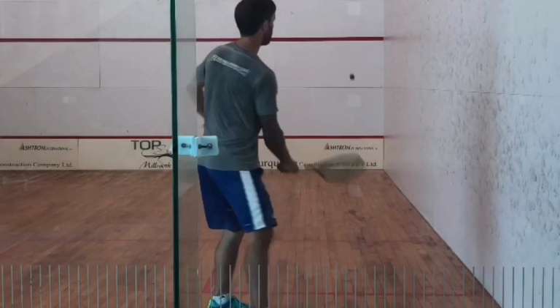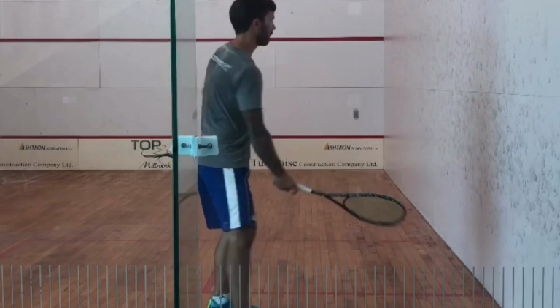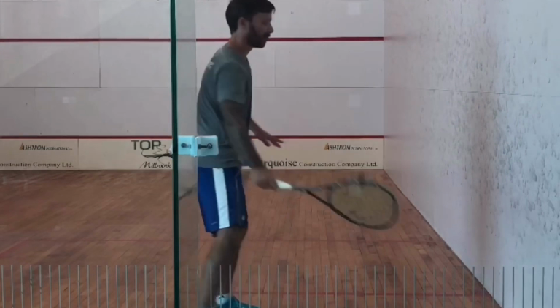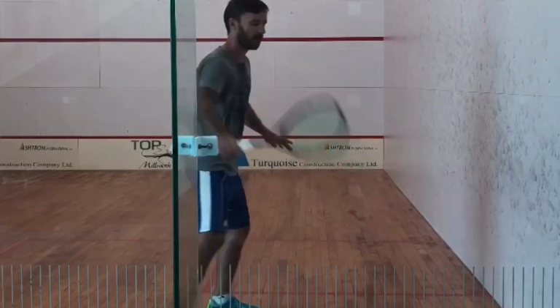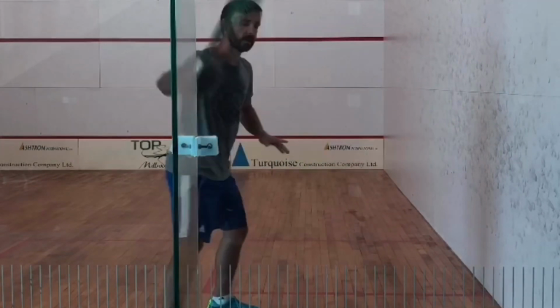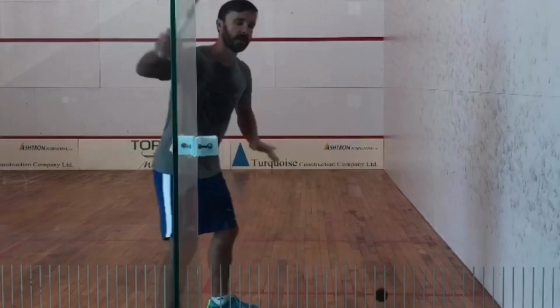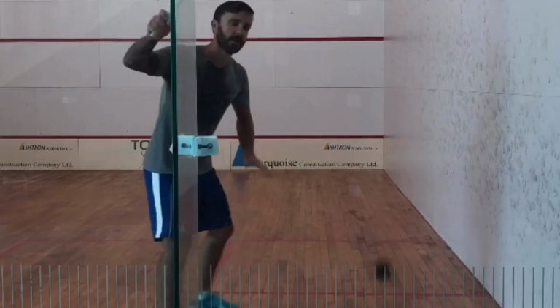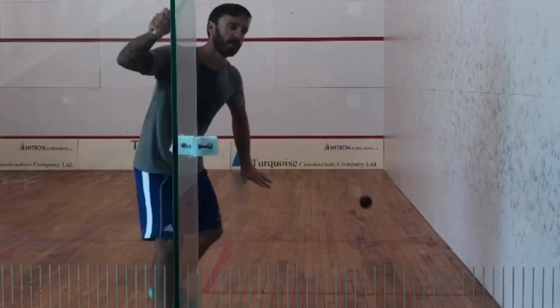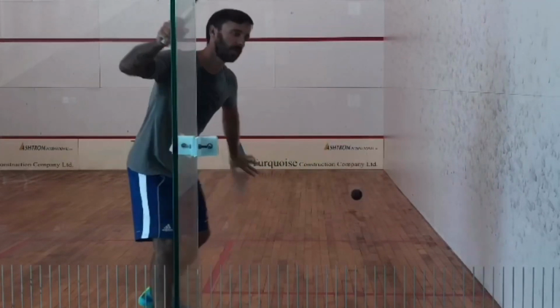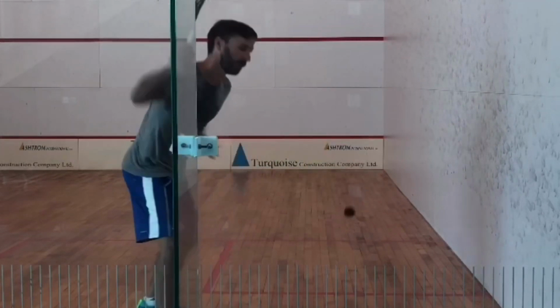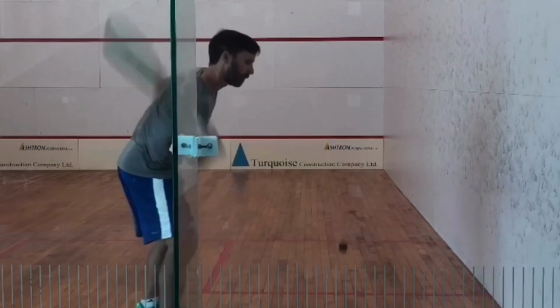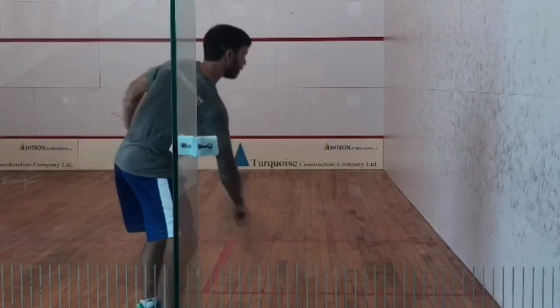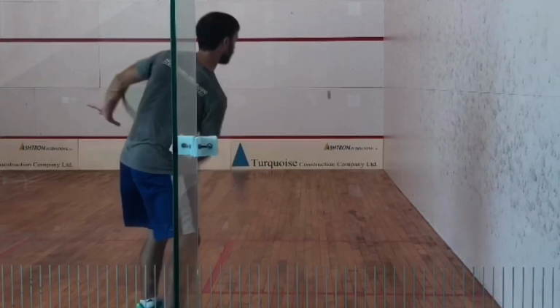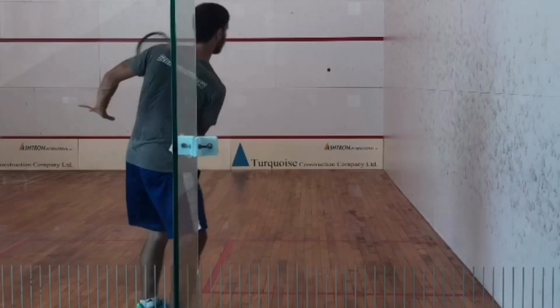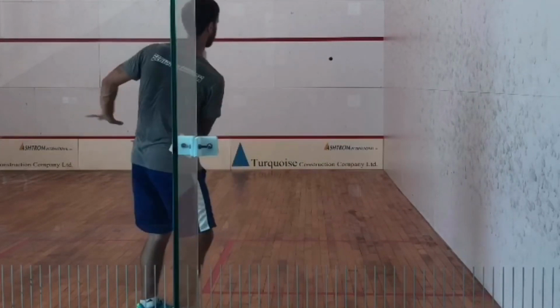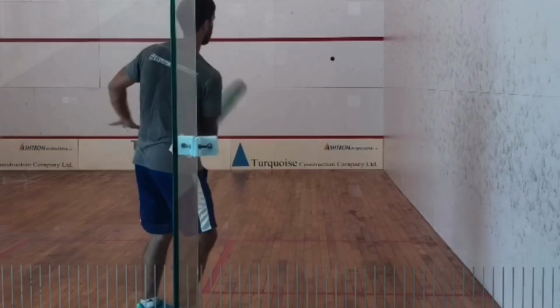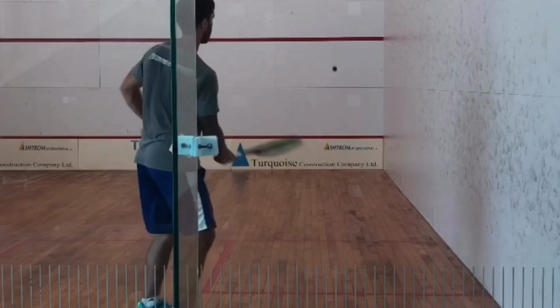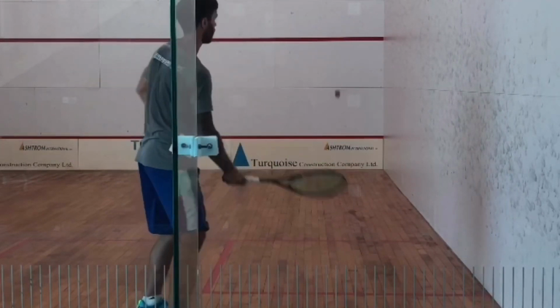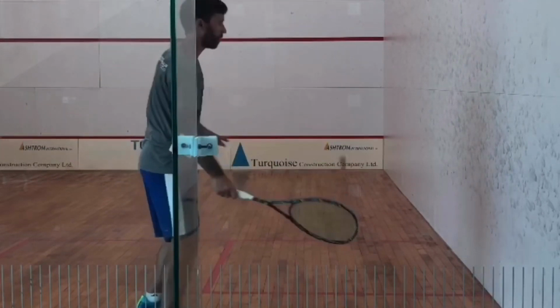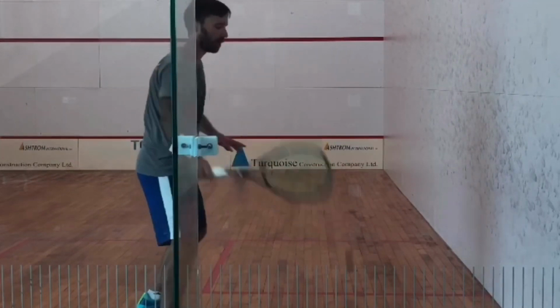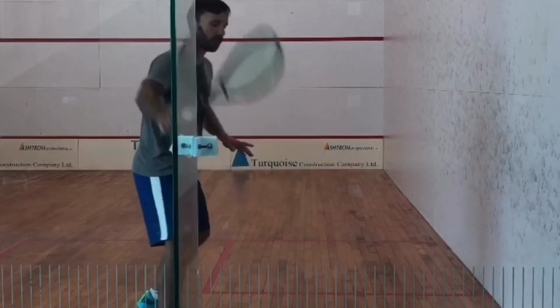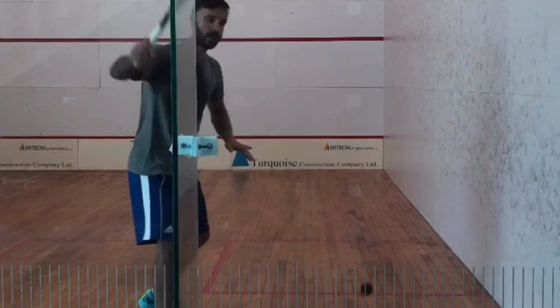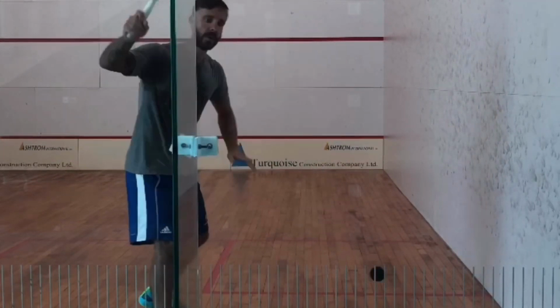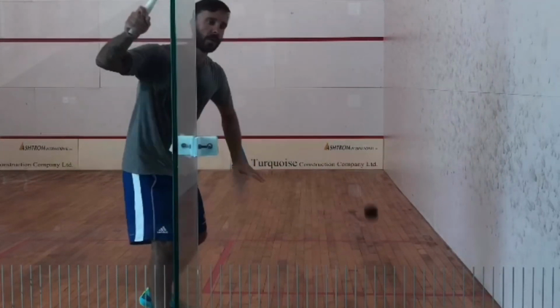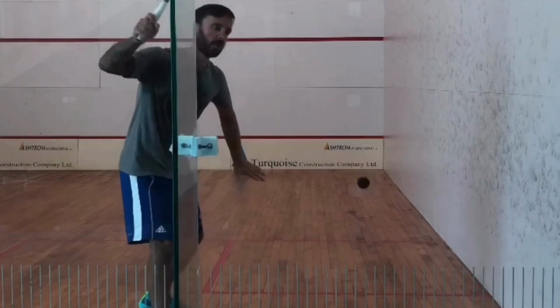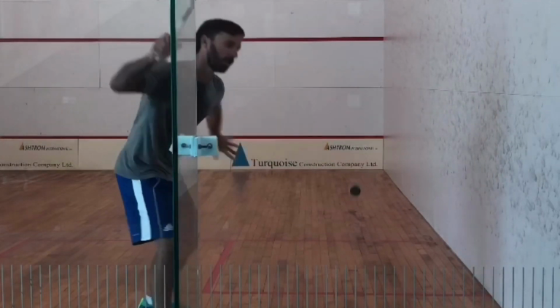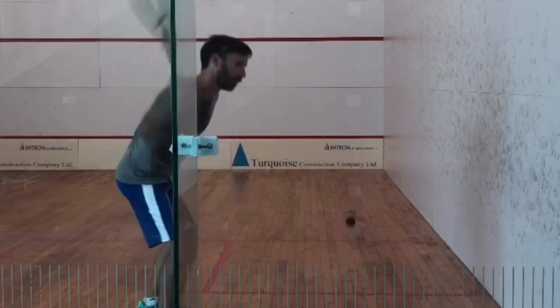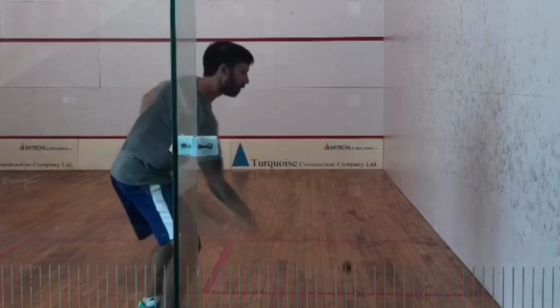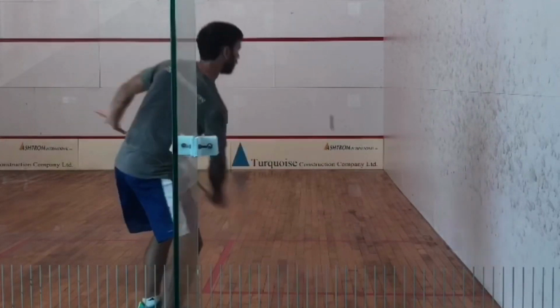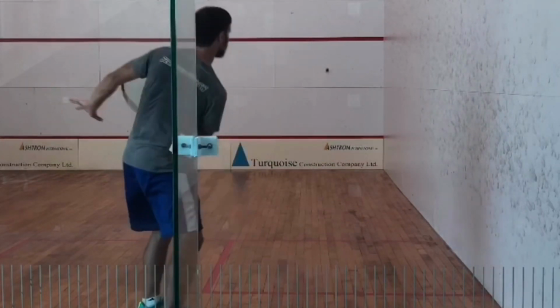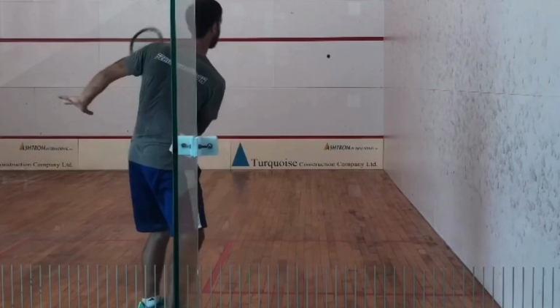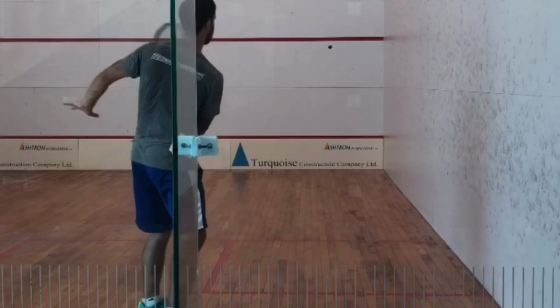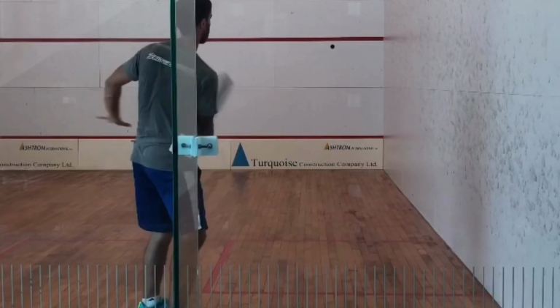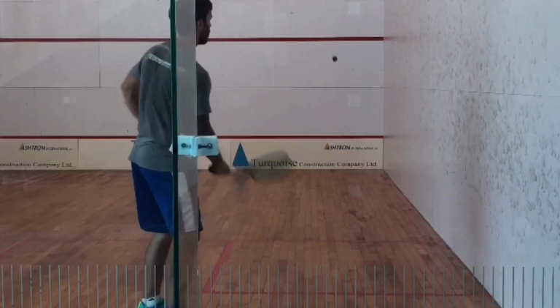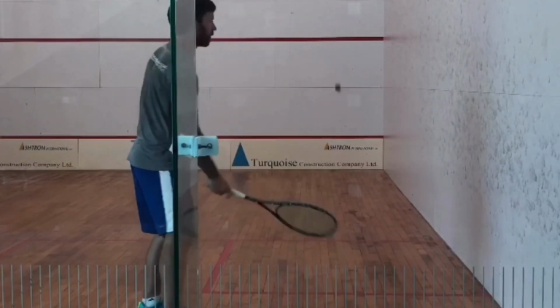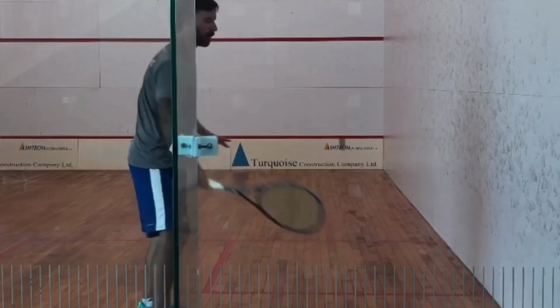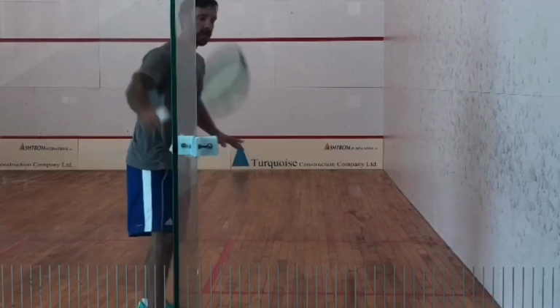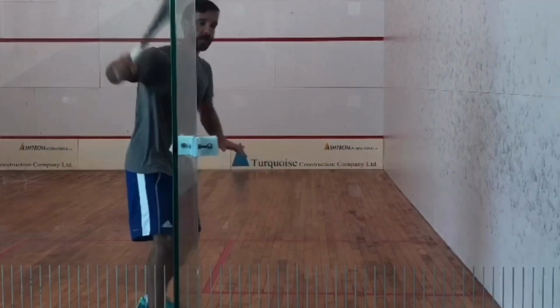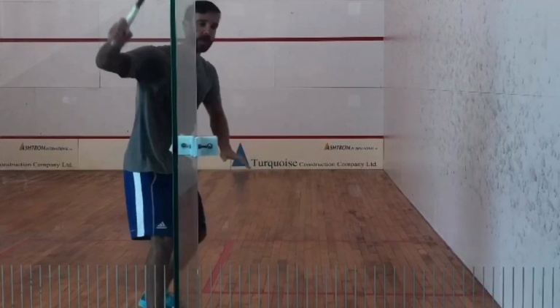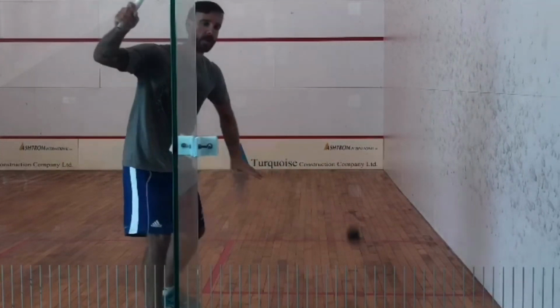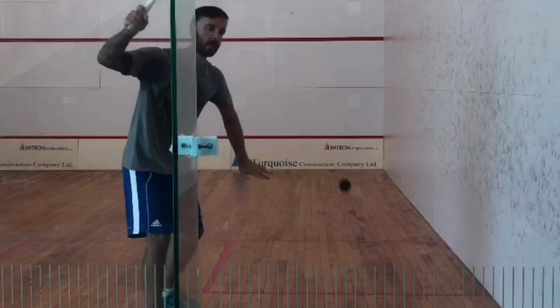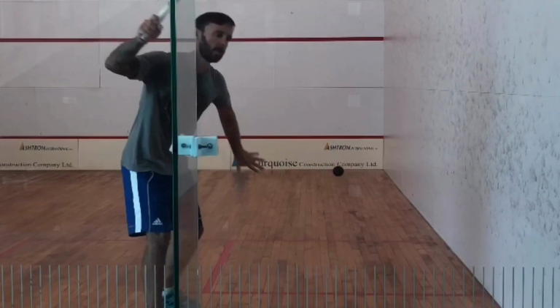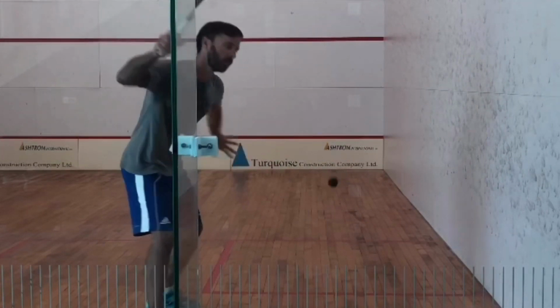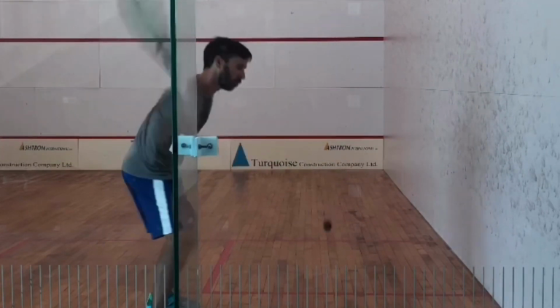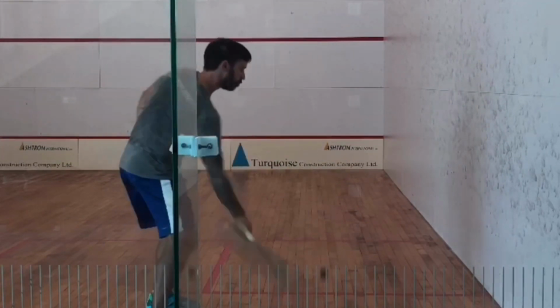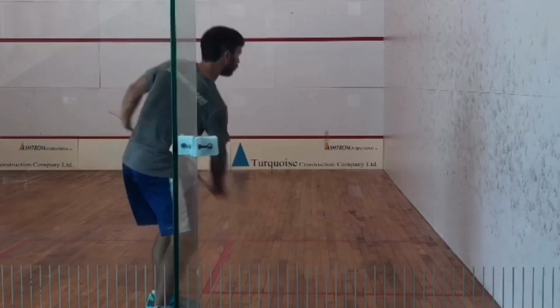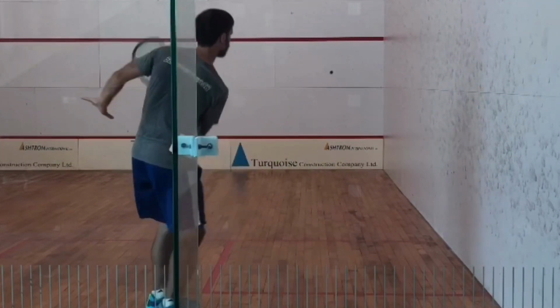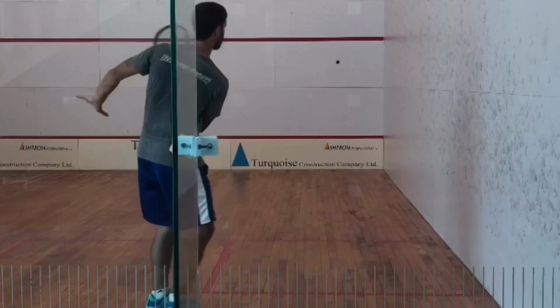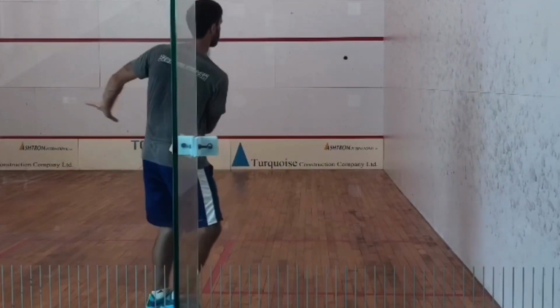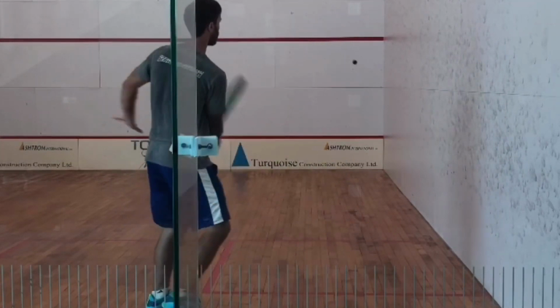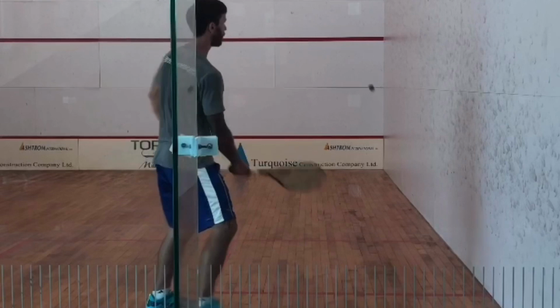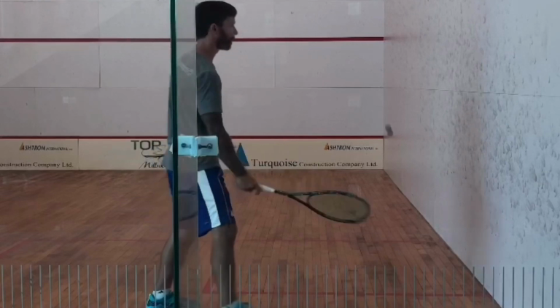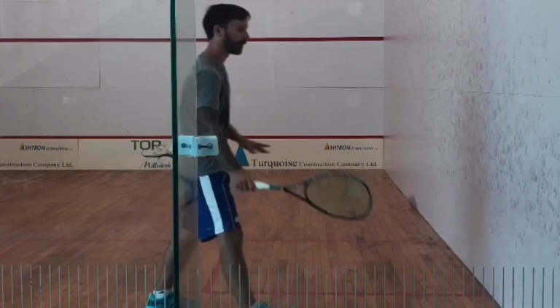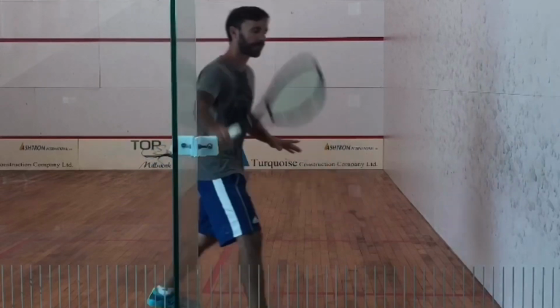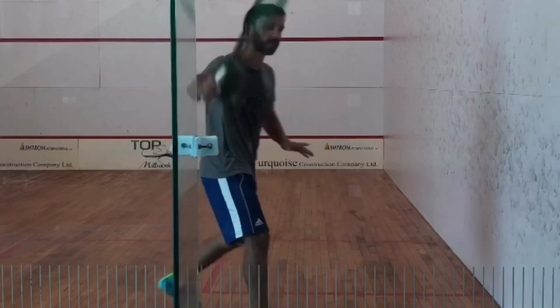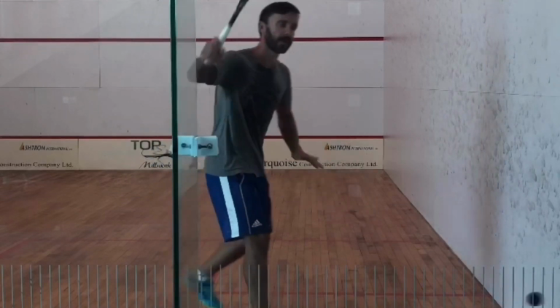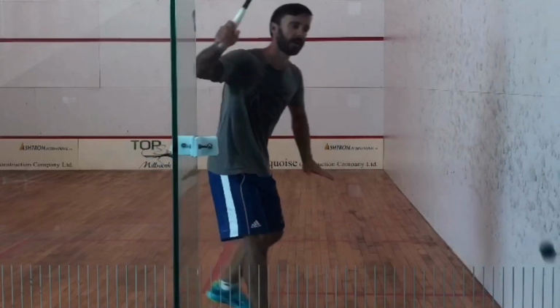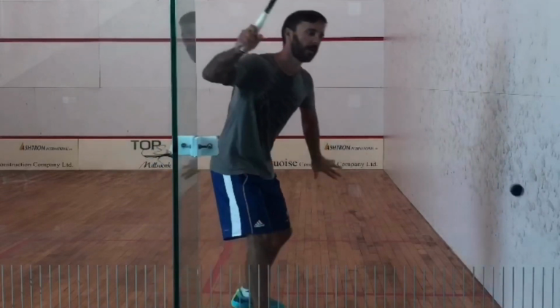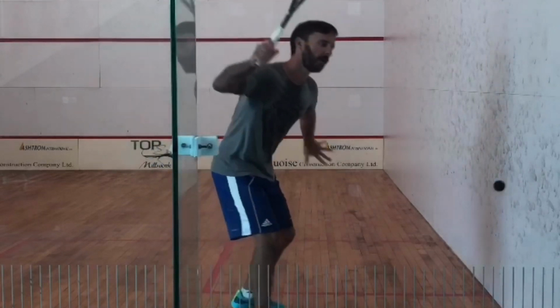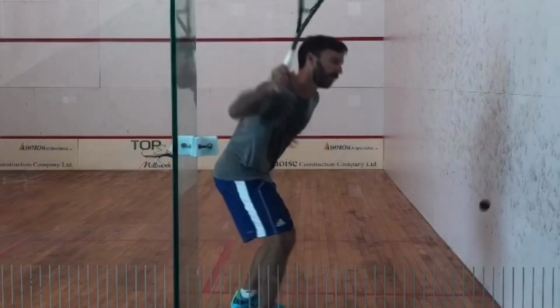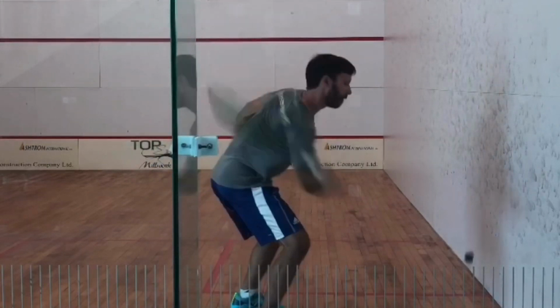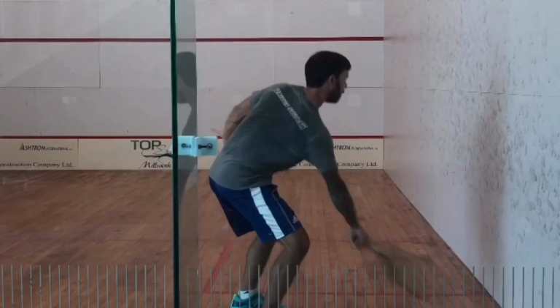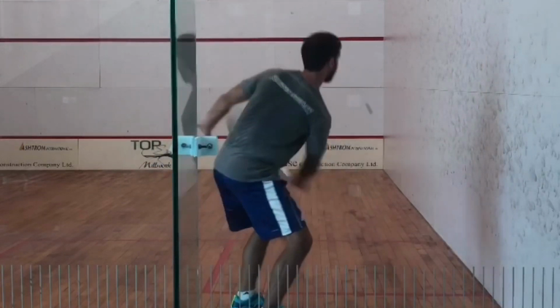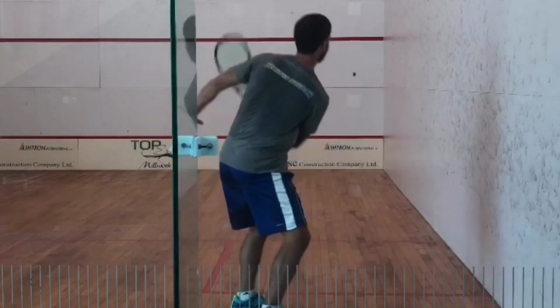If you're playing on a court where it's a little sticky on the sidewall, or a glass court, the ball is just going to pop out towards the middle of the court if you clip the wall.